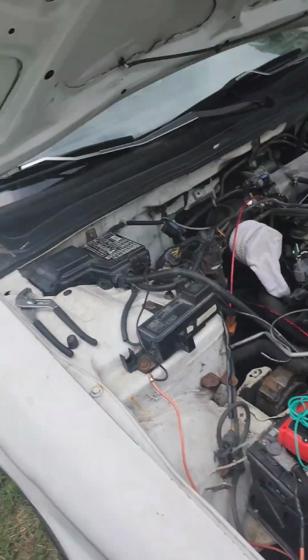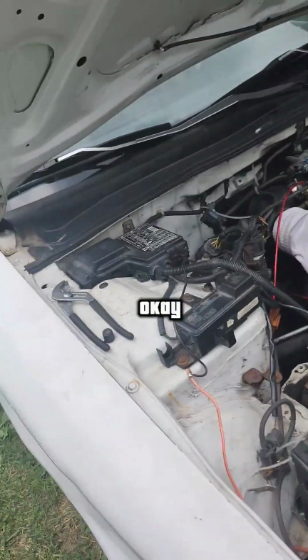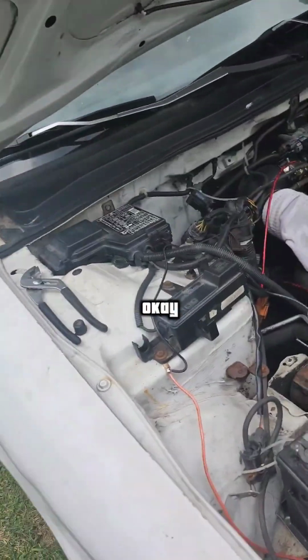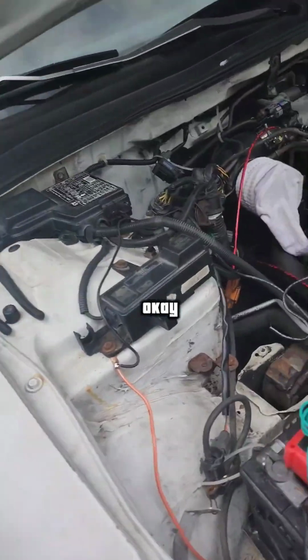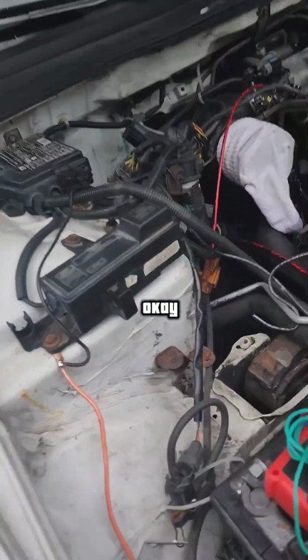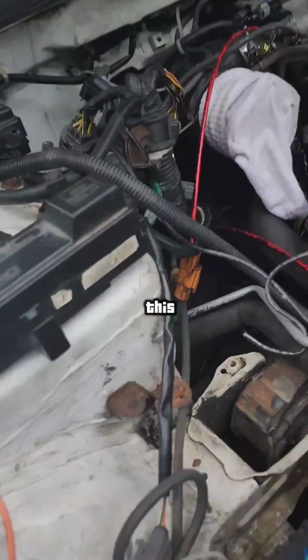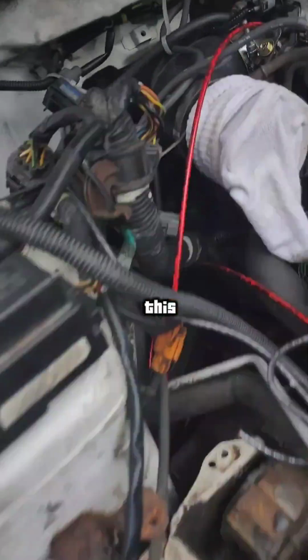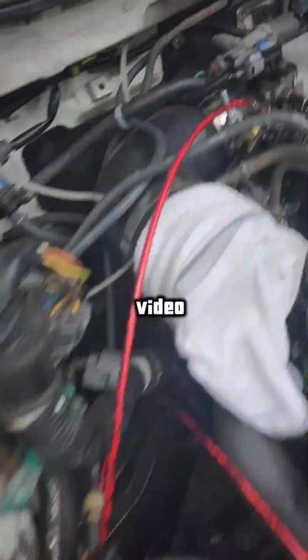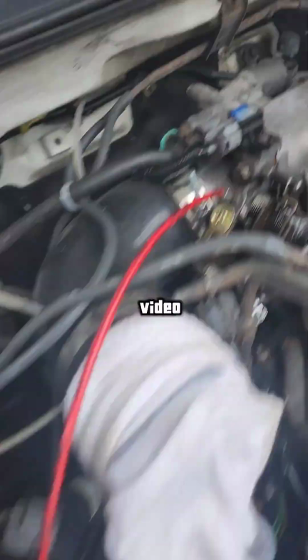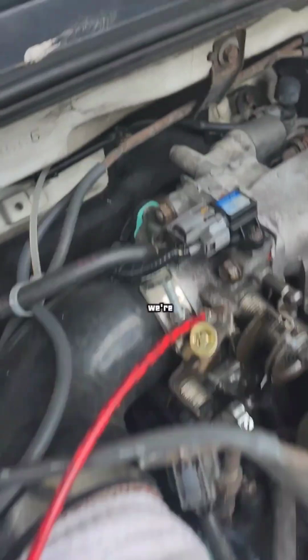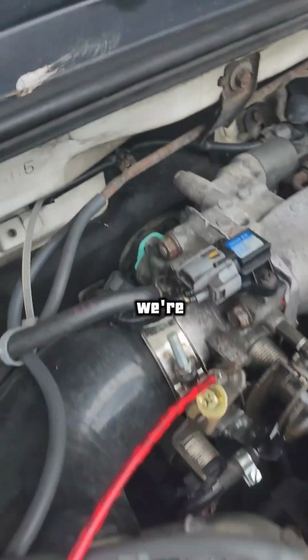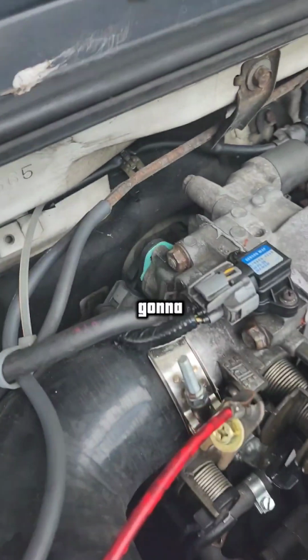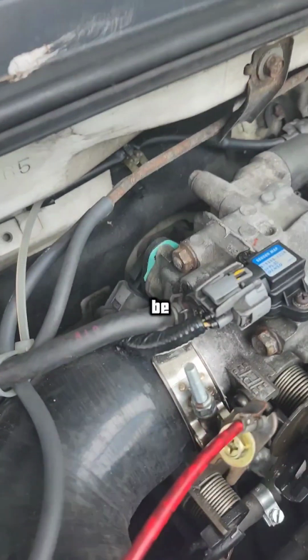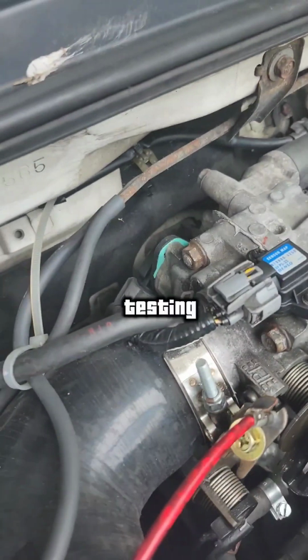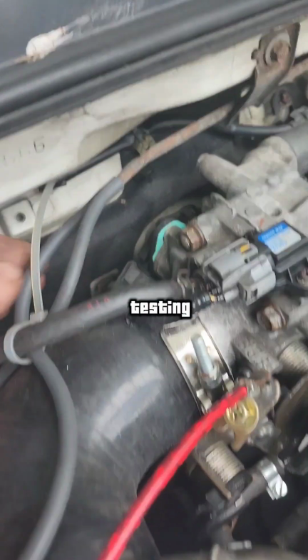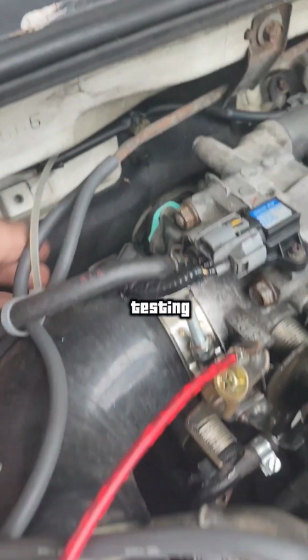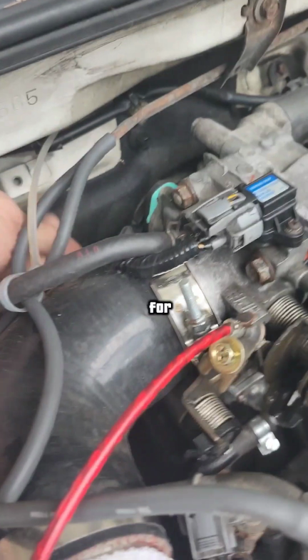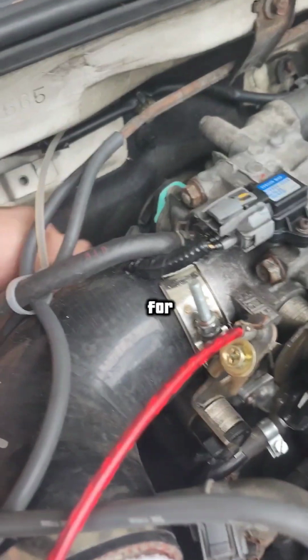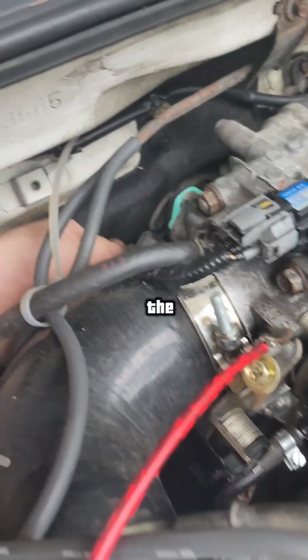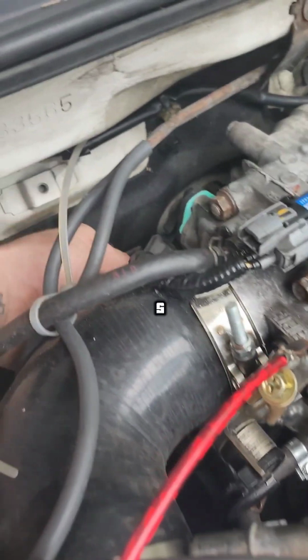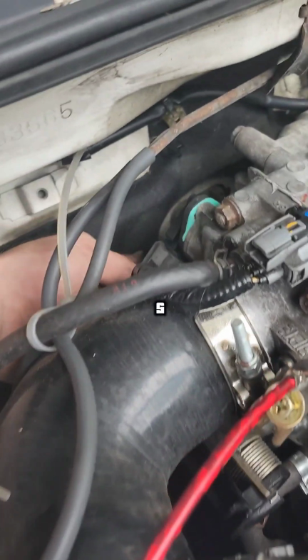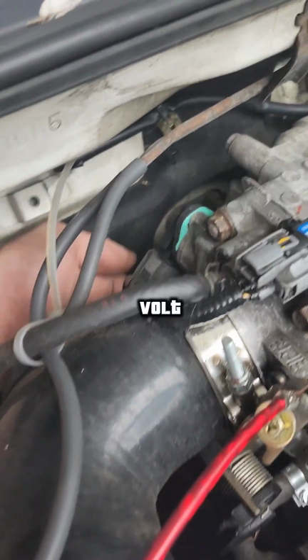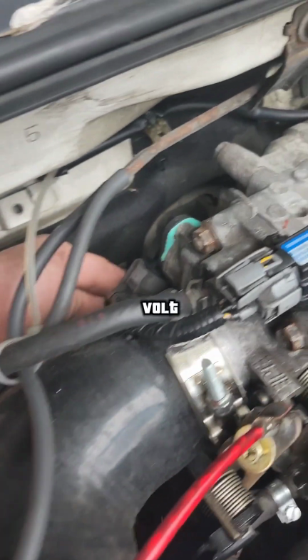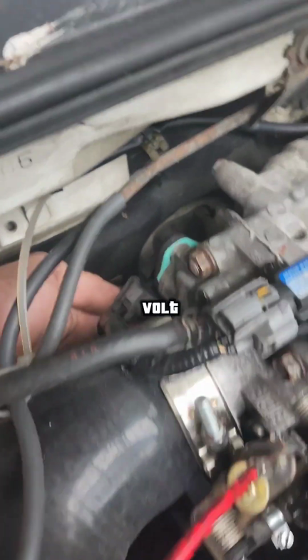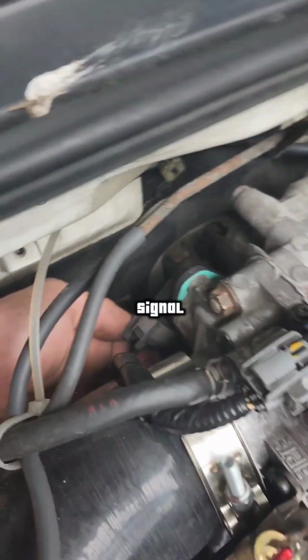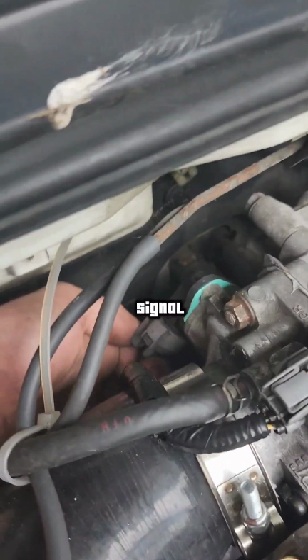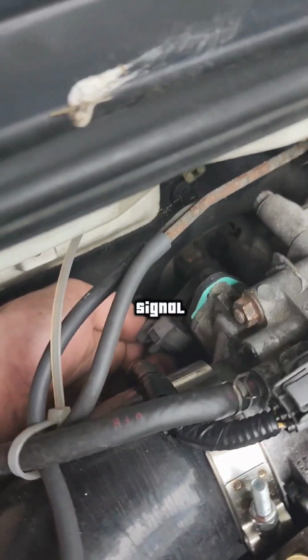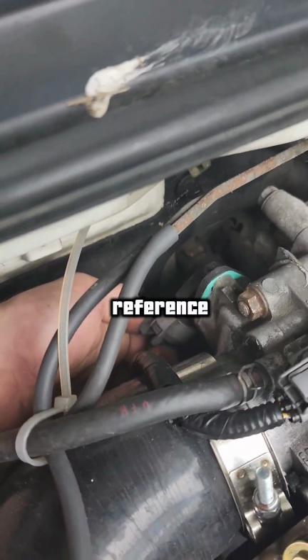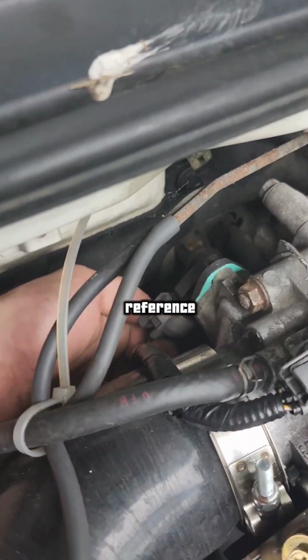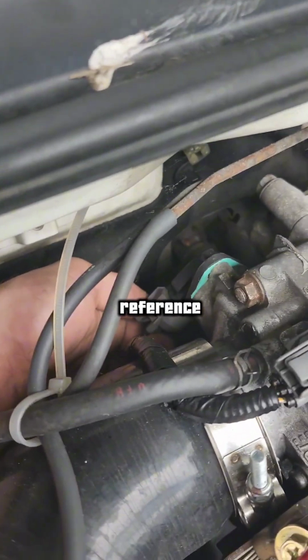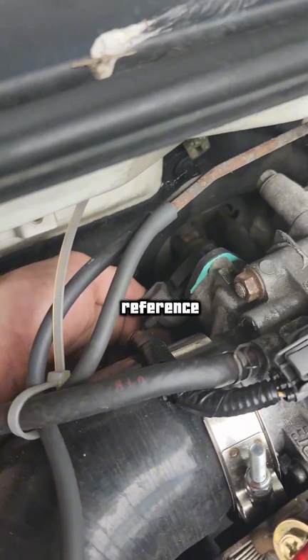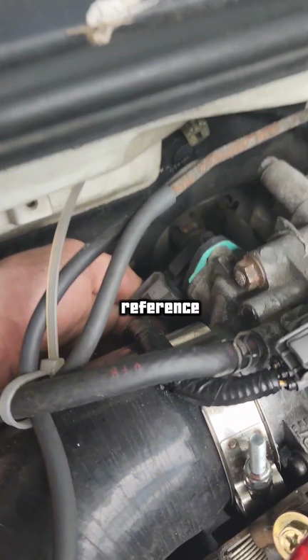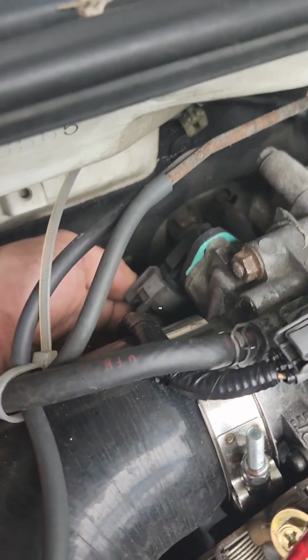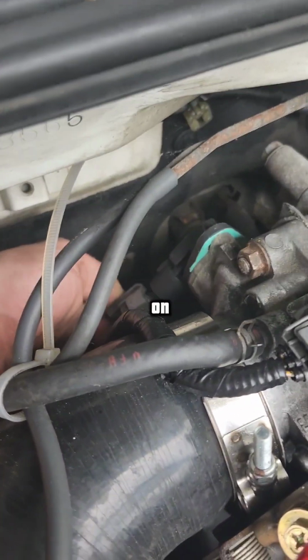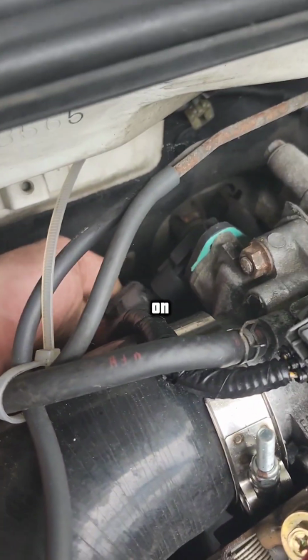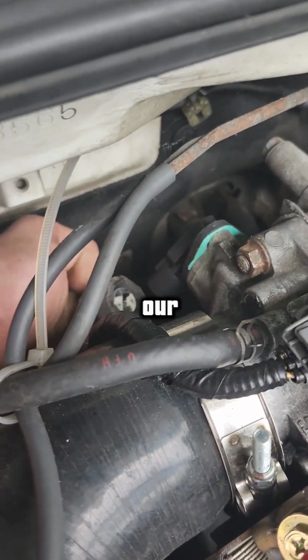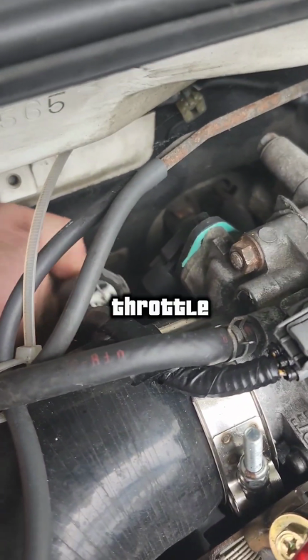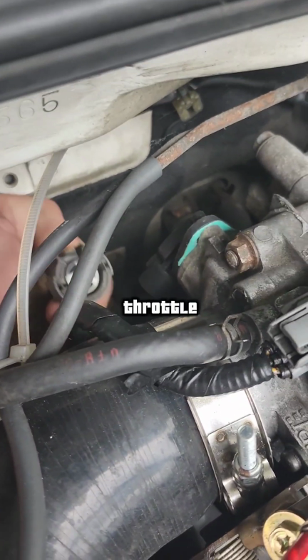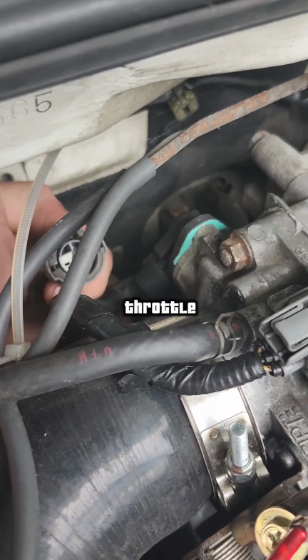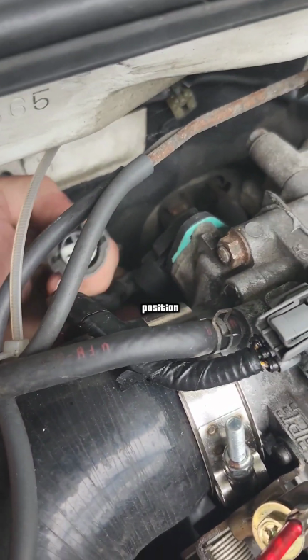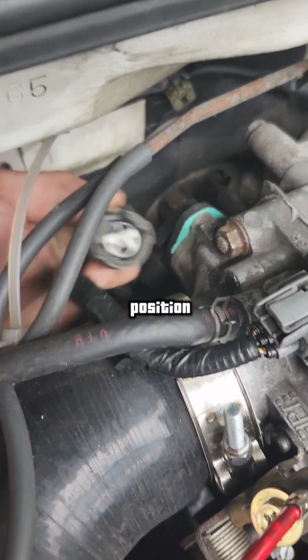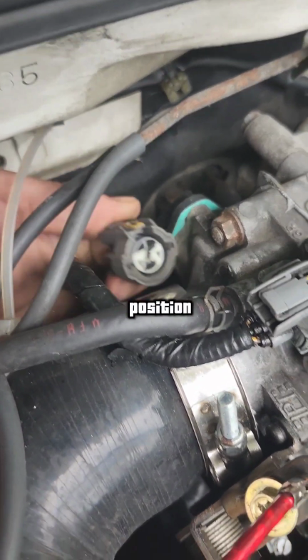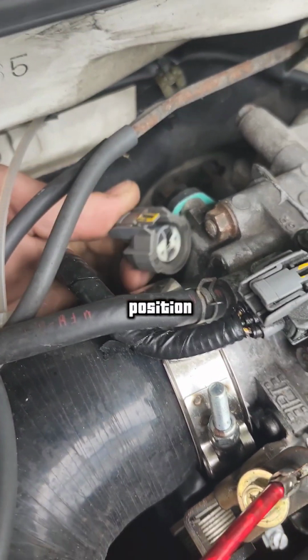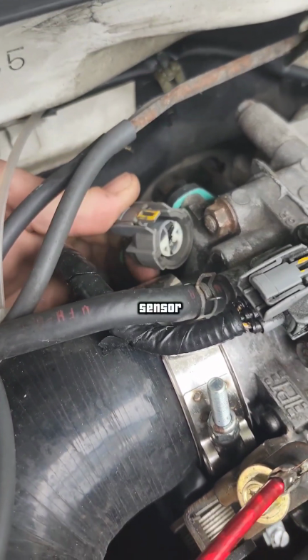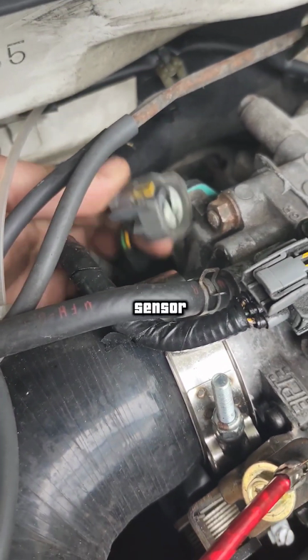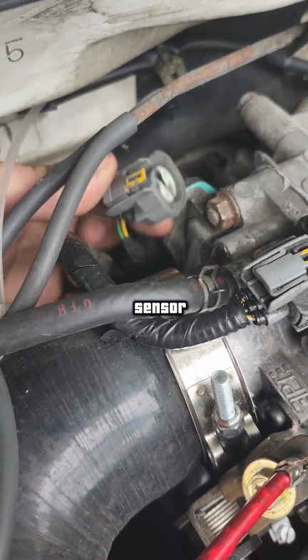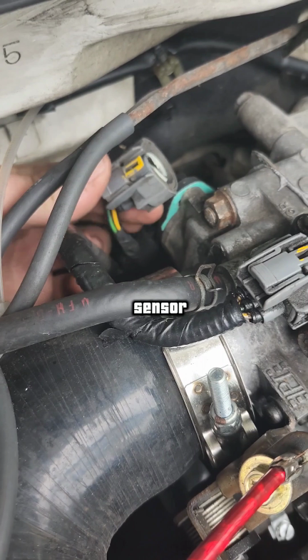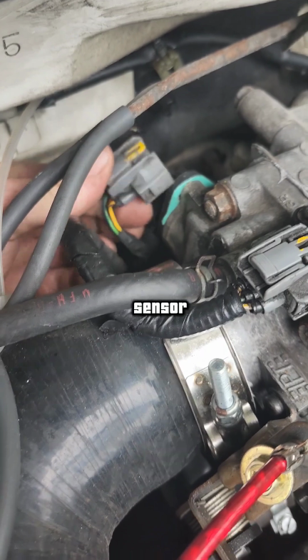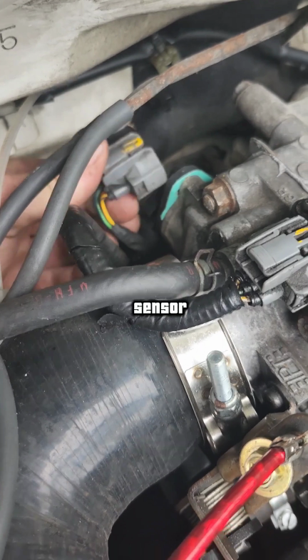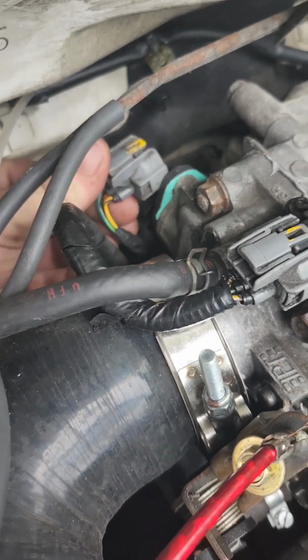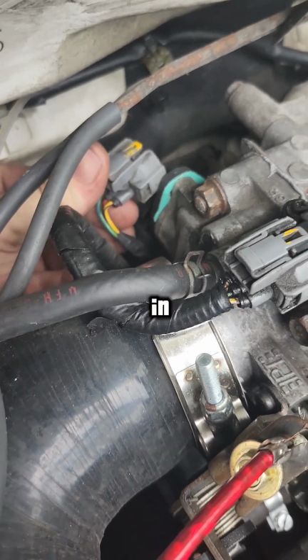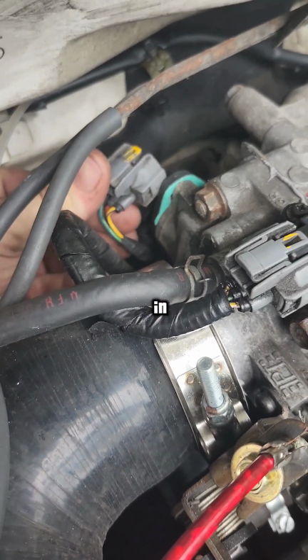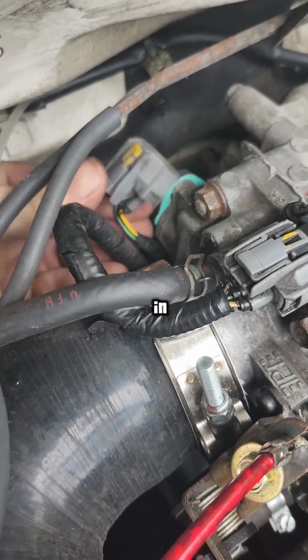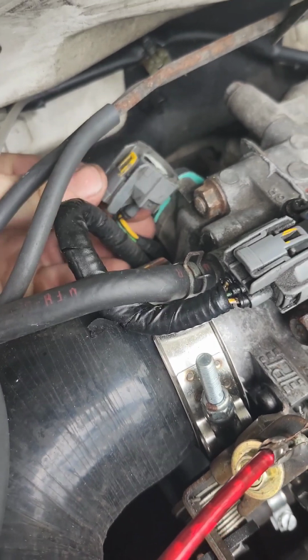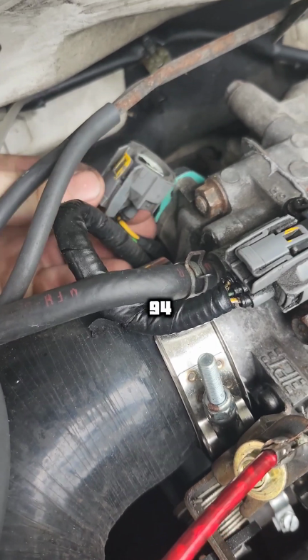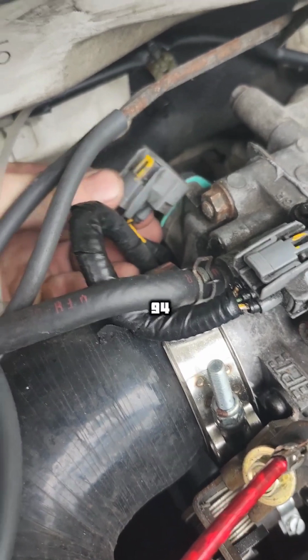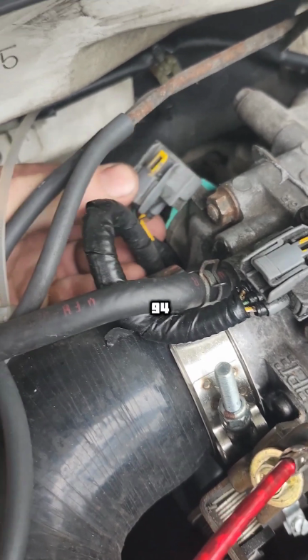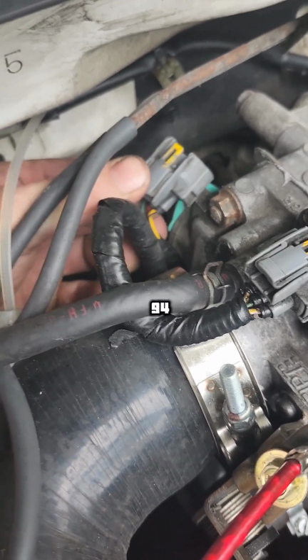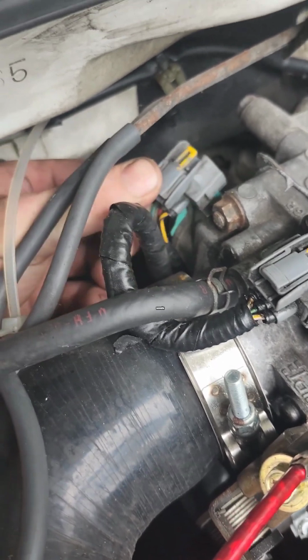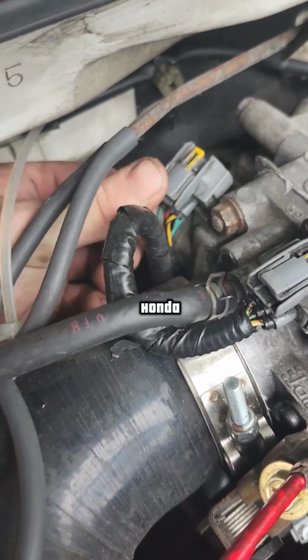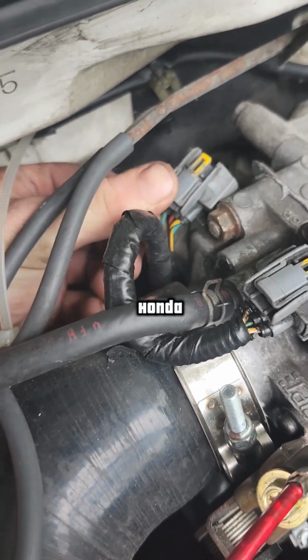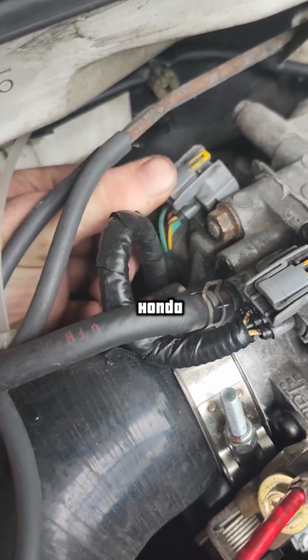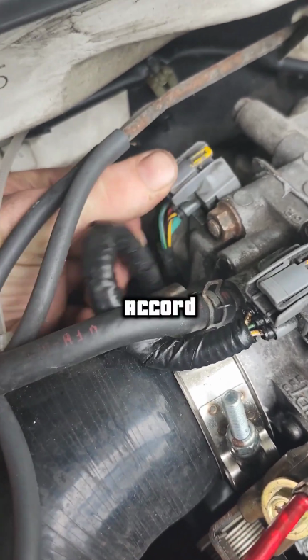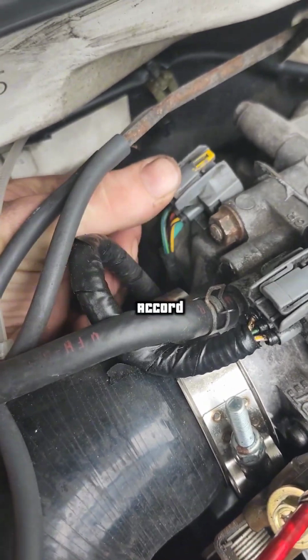In this video we're going to be testing for the 5-volt signal reference on our throttle position sensor in a 94 Honda Accord.